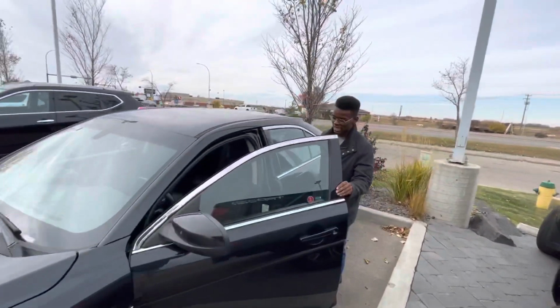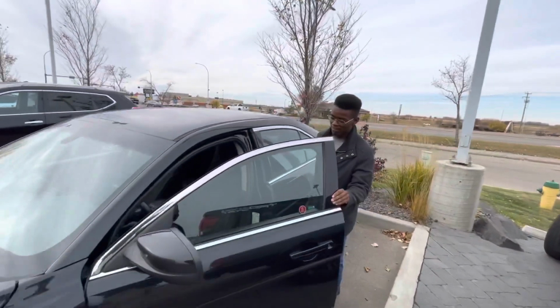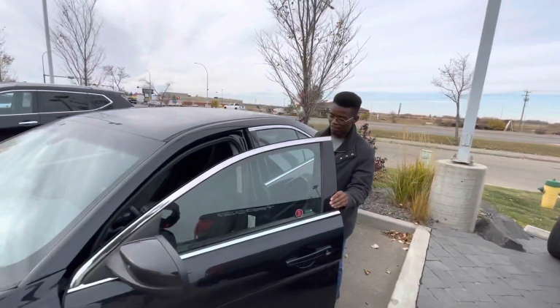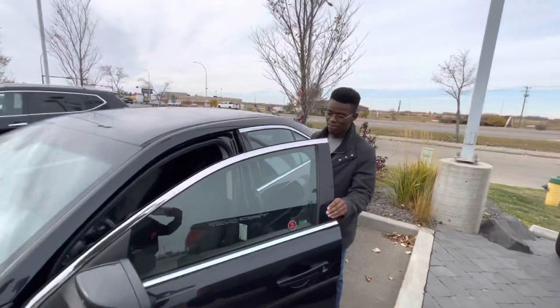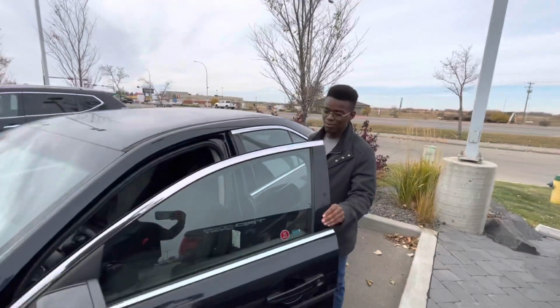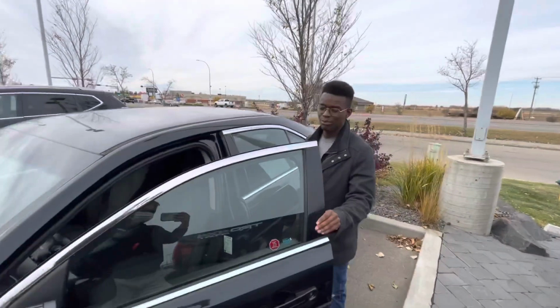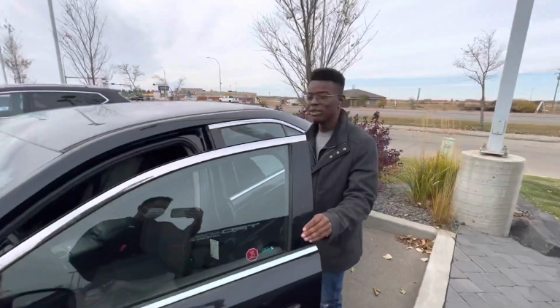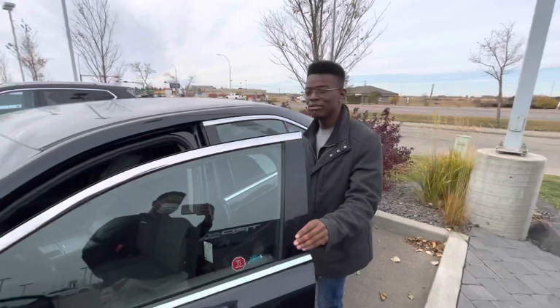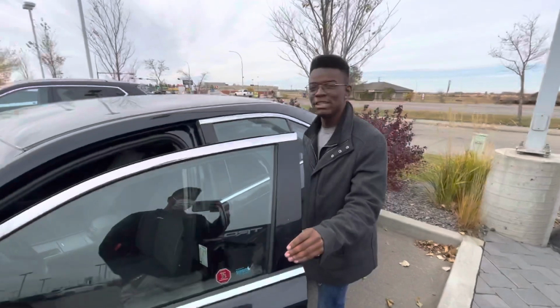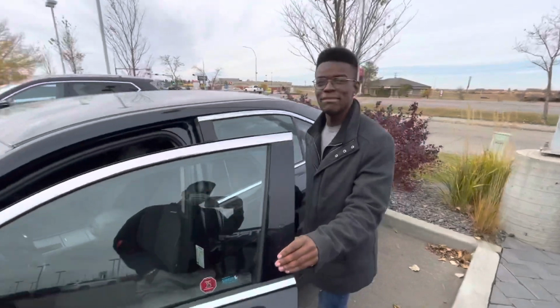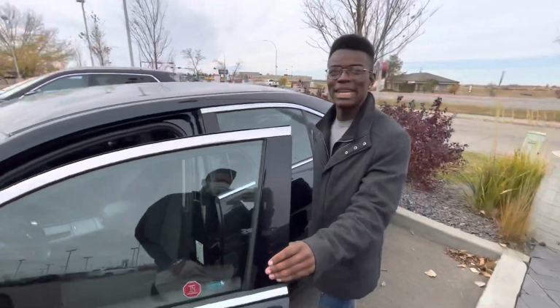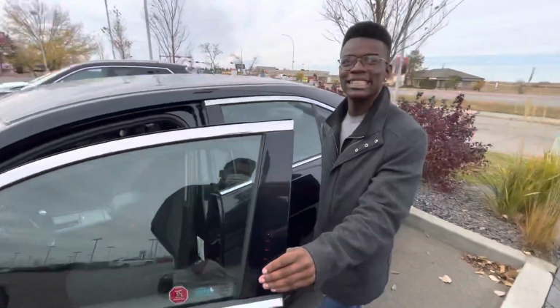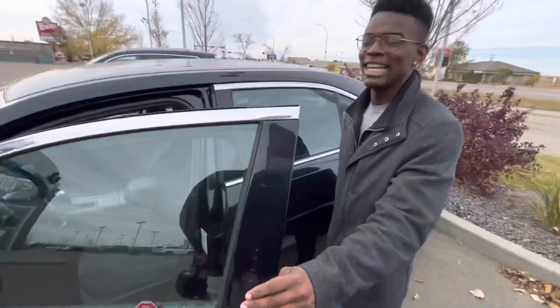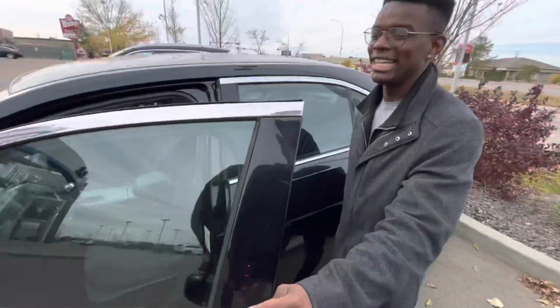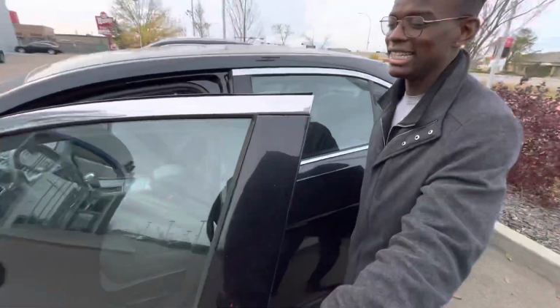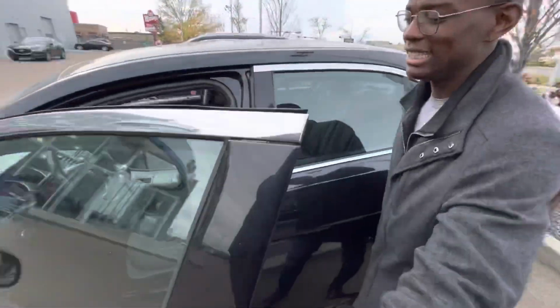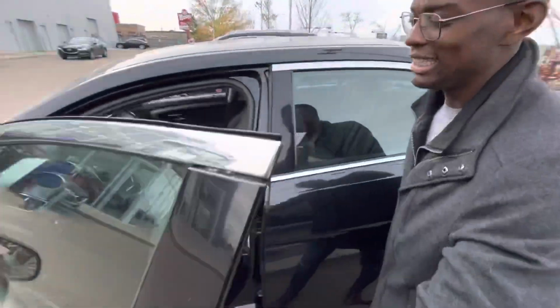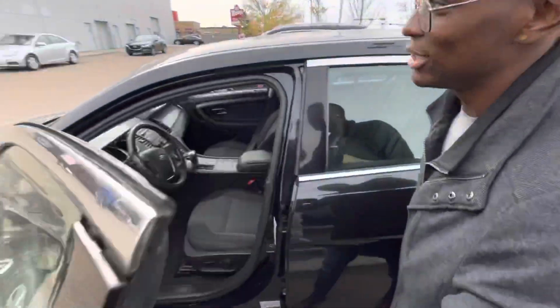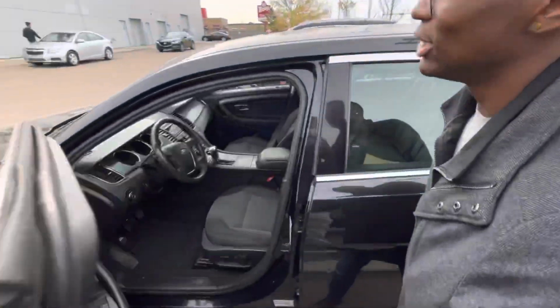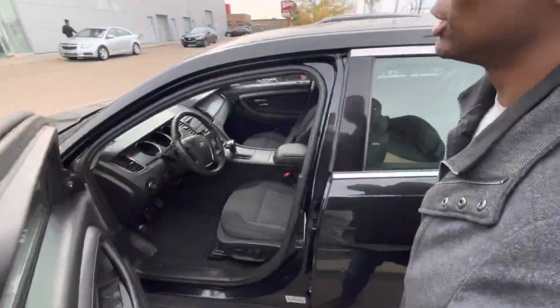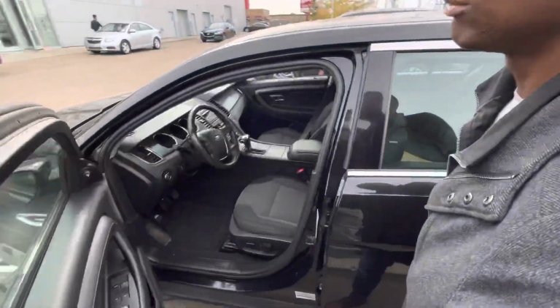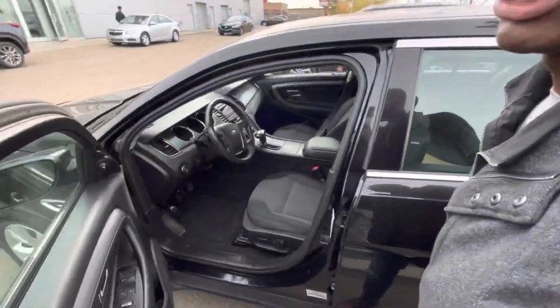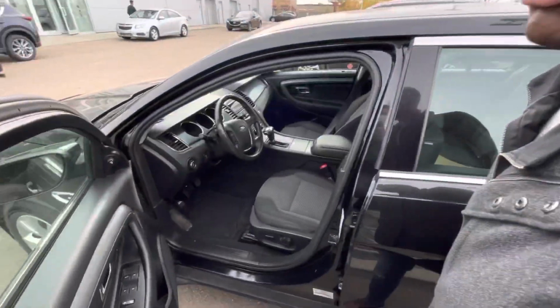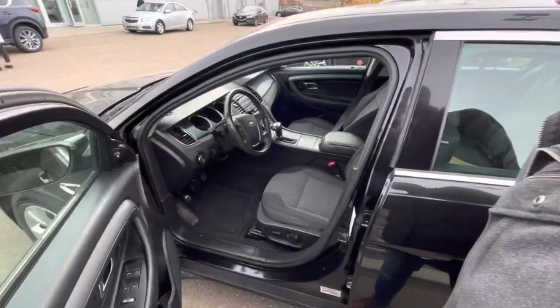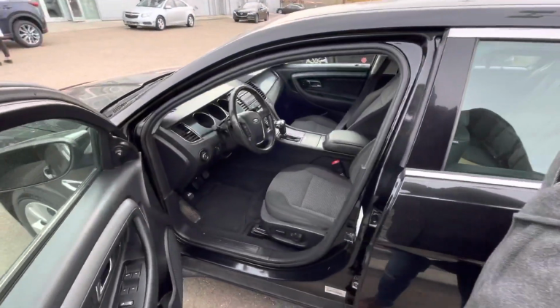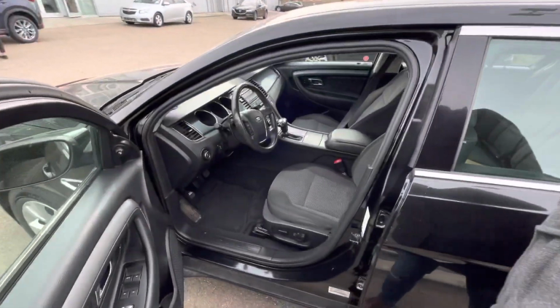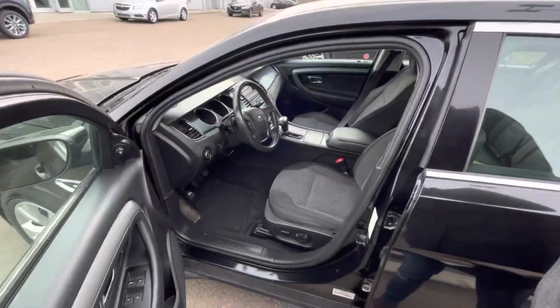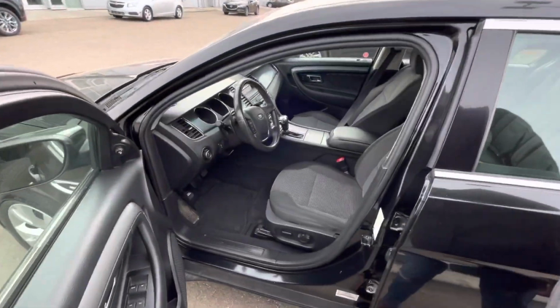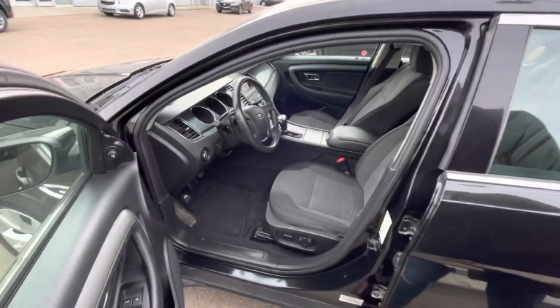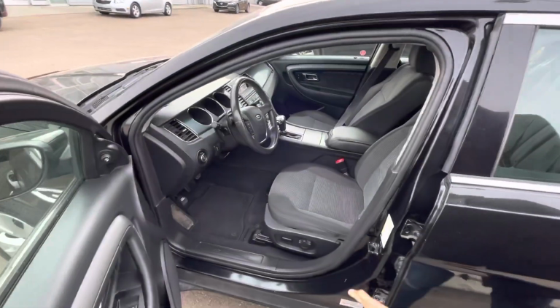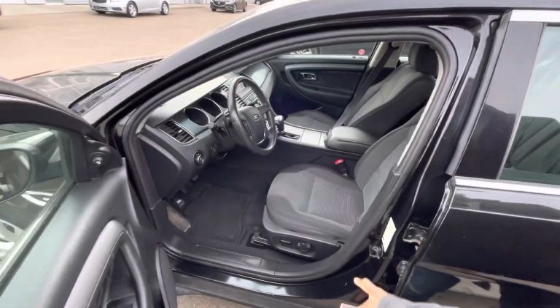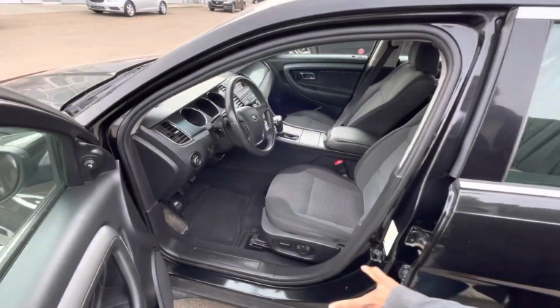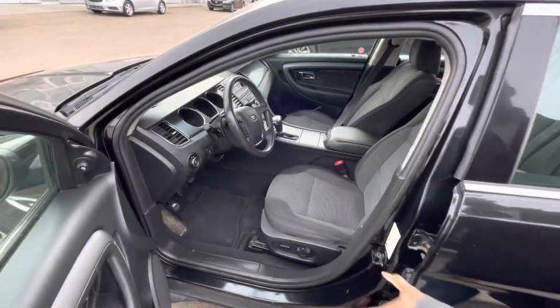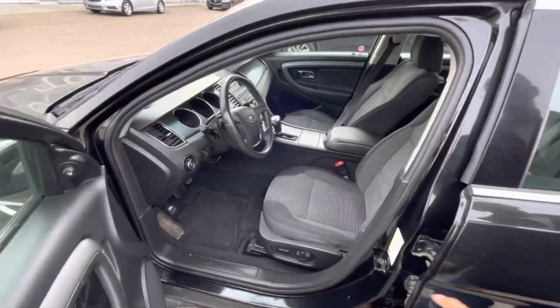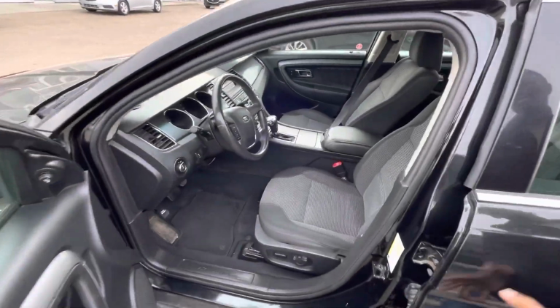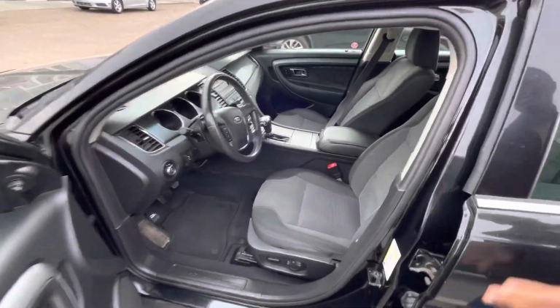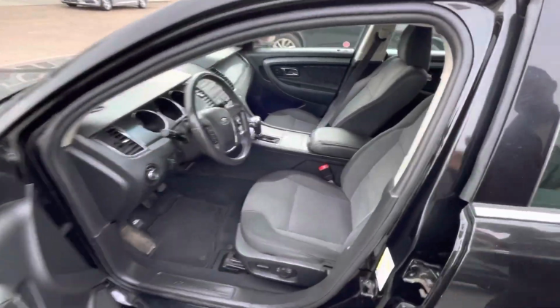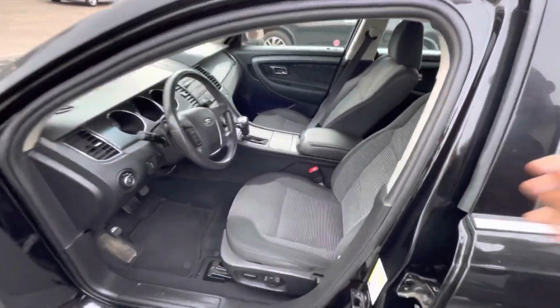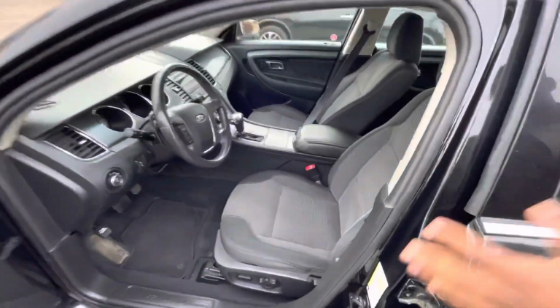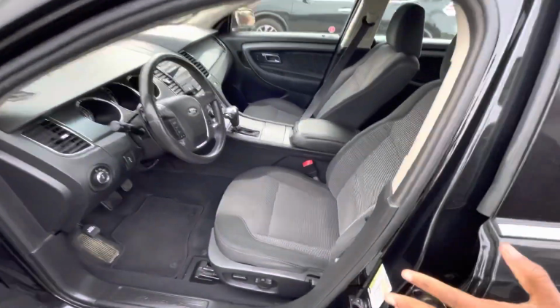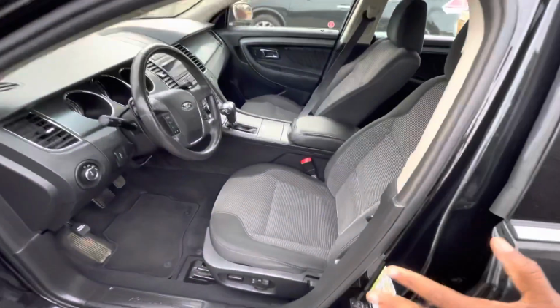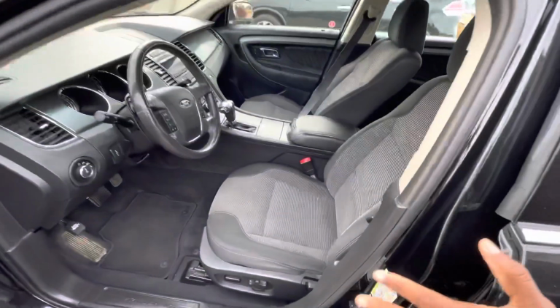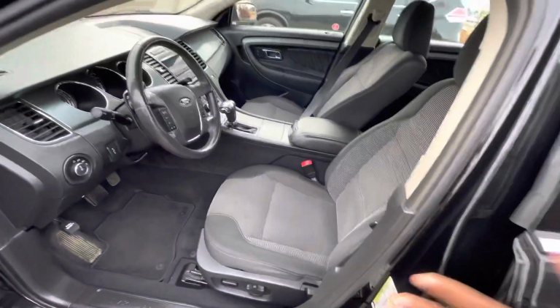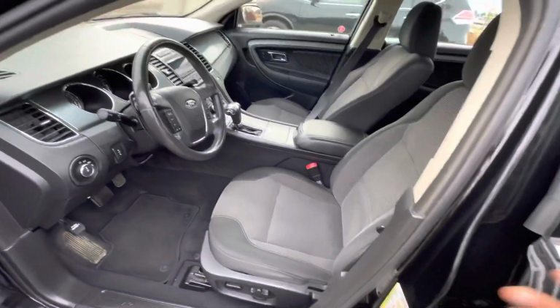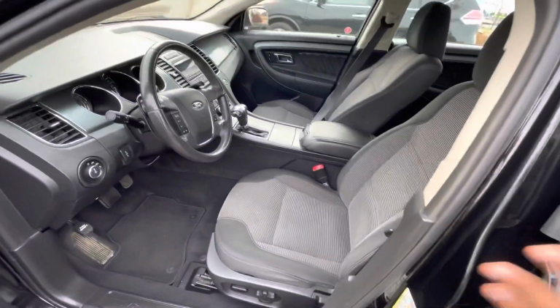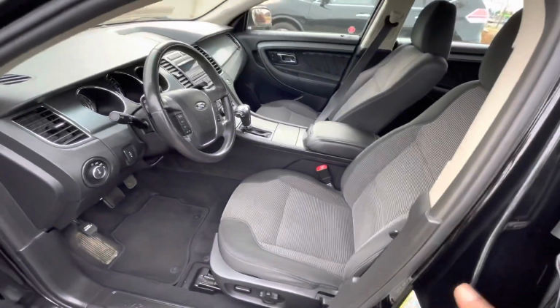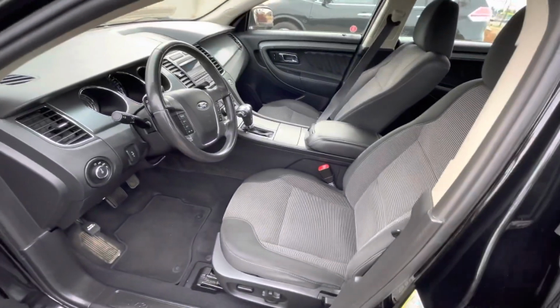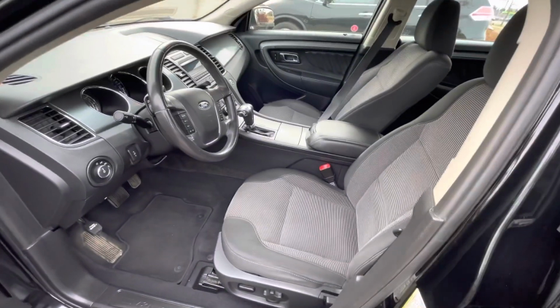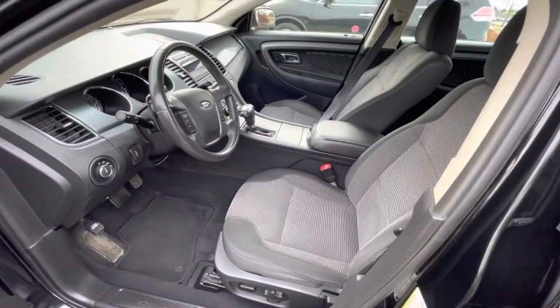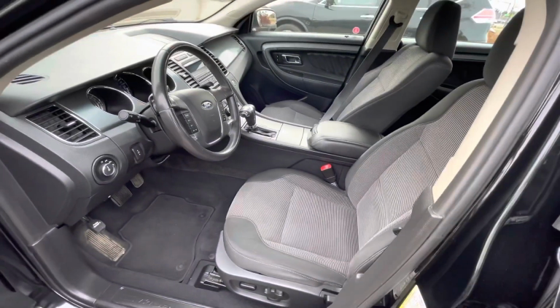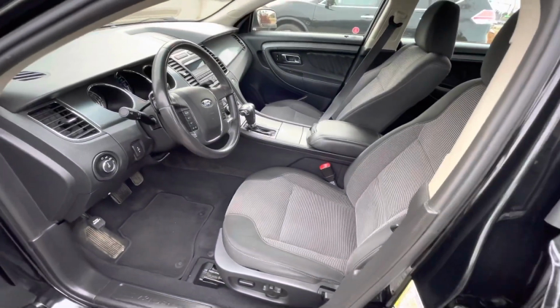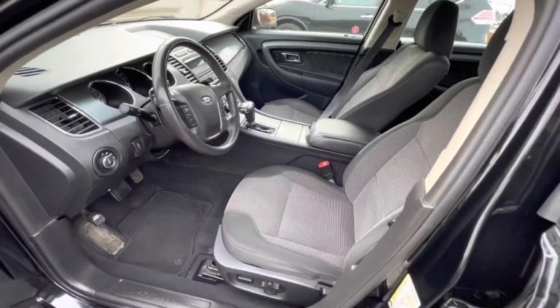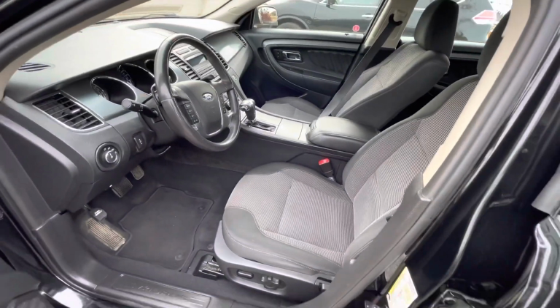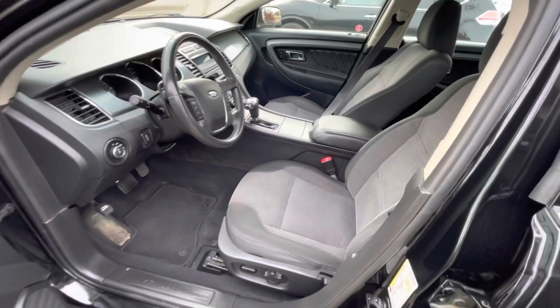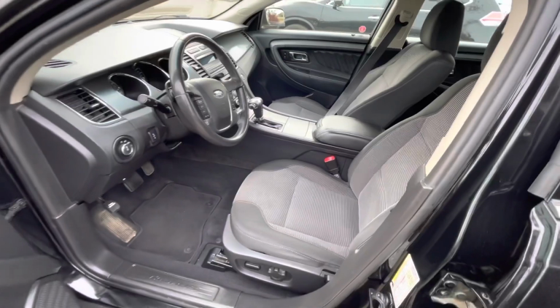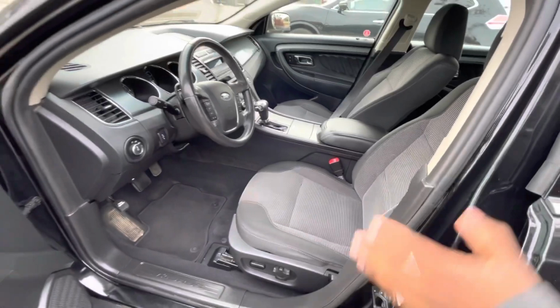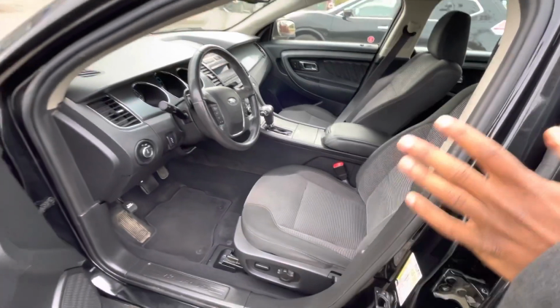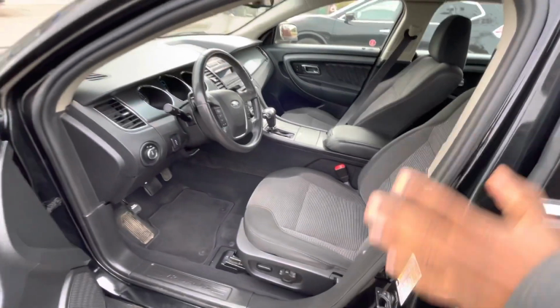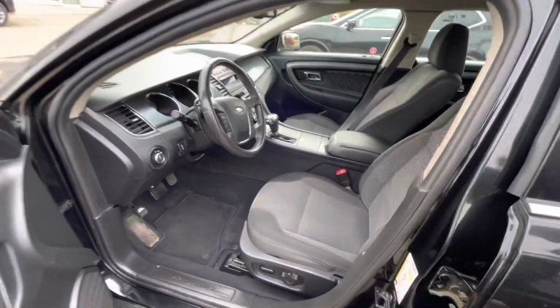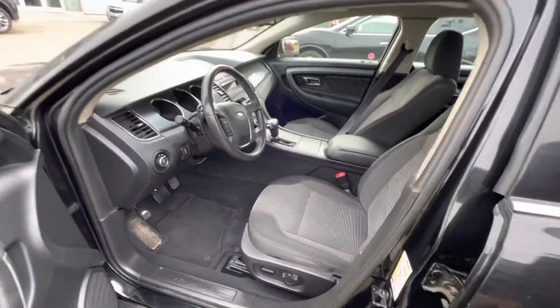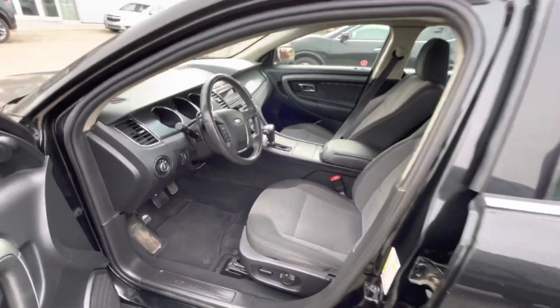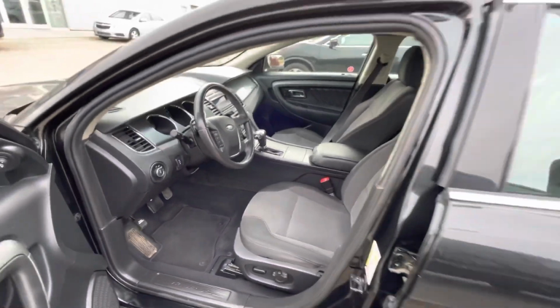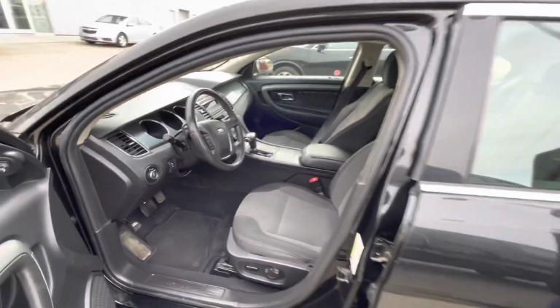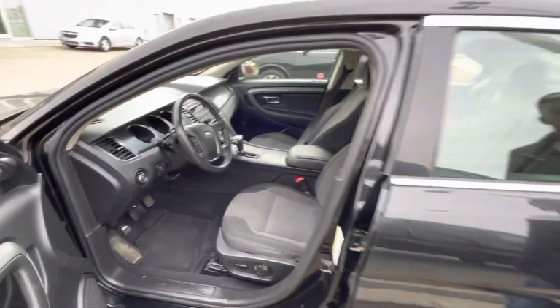Beautiful, beautifully maintained interior with your power driver's seat, heated seats, dual zone climate, and so much more.